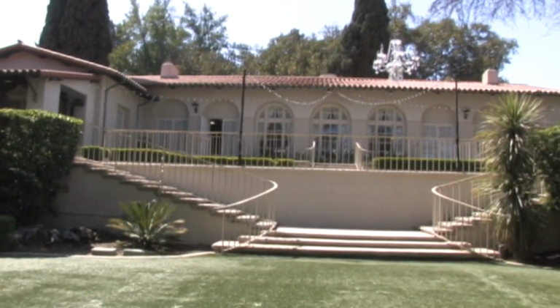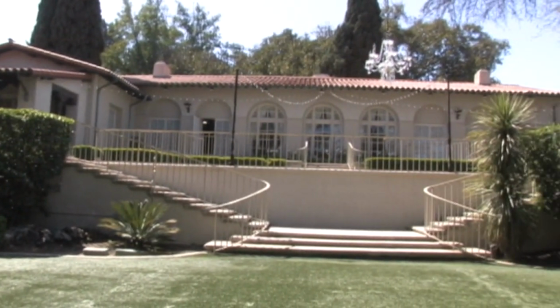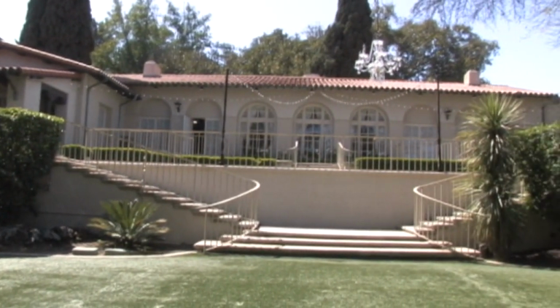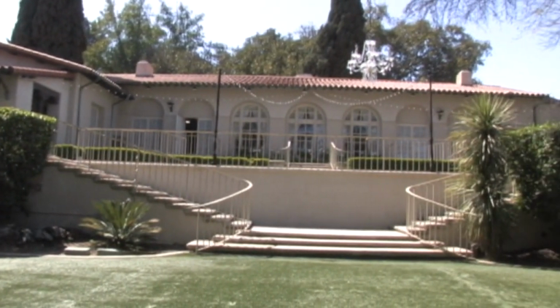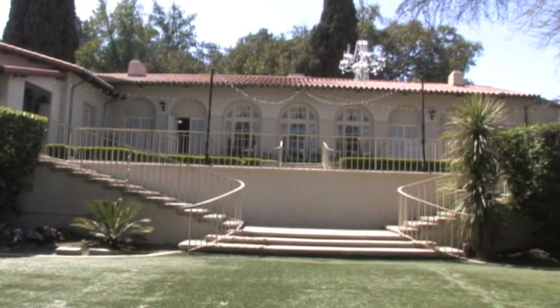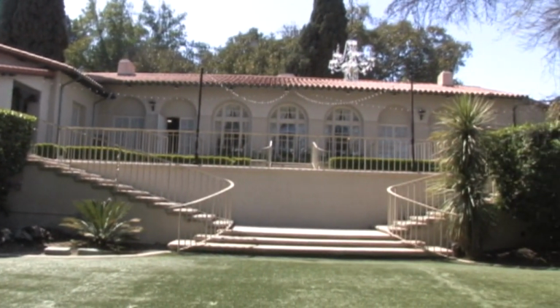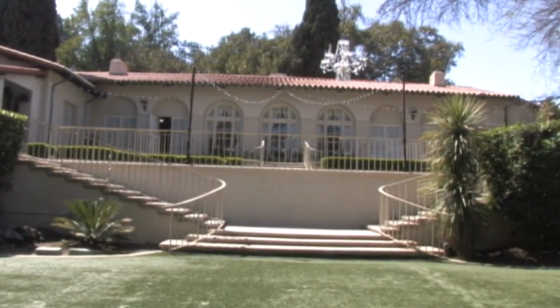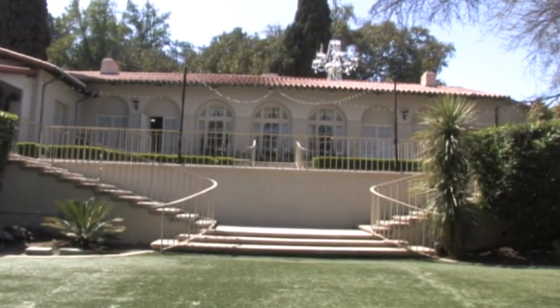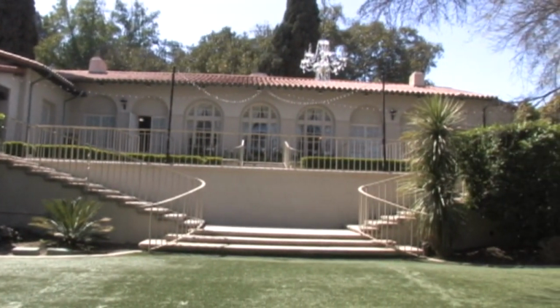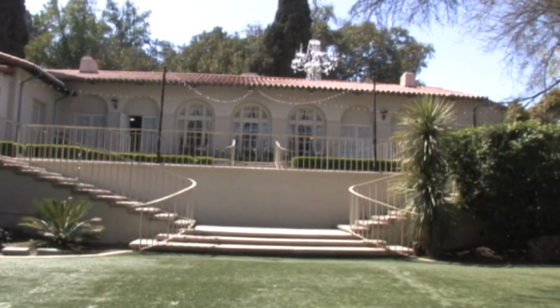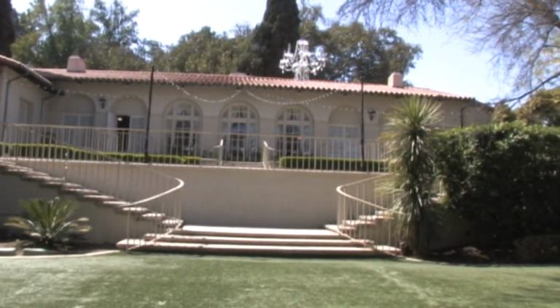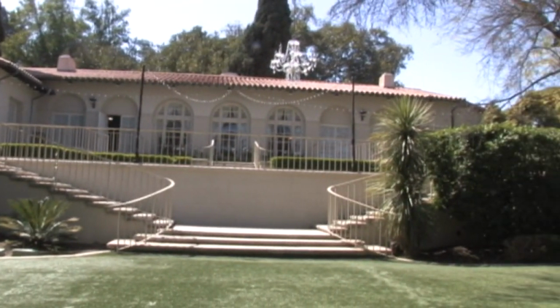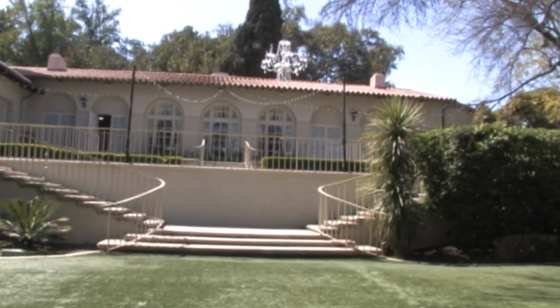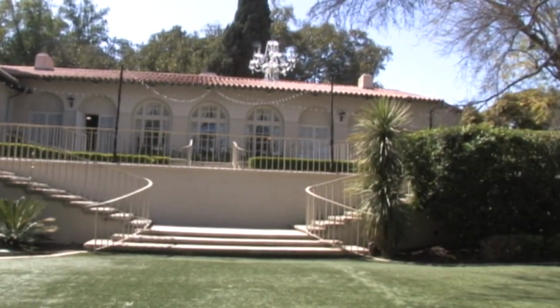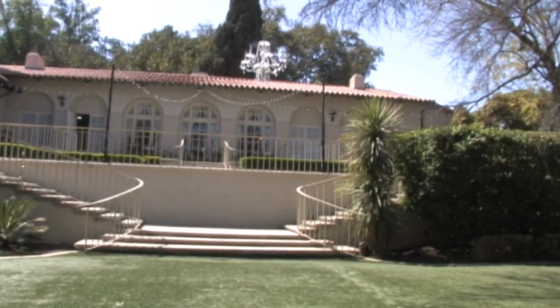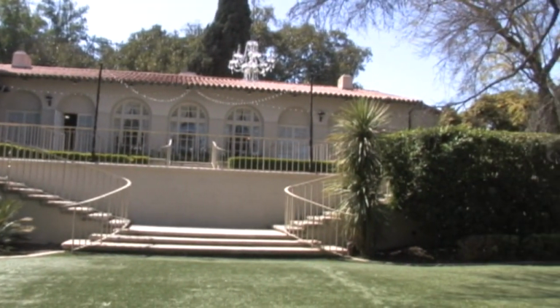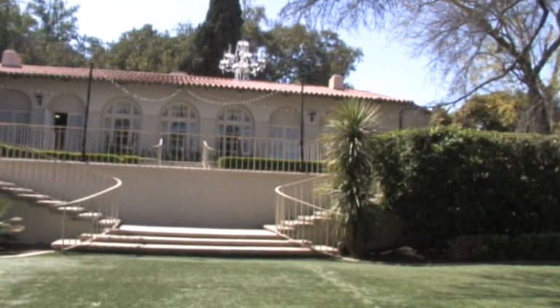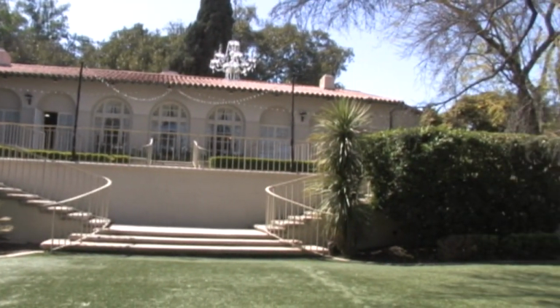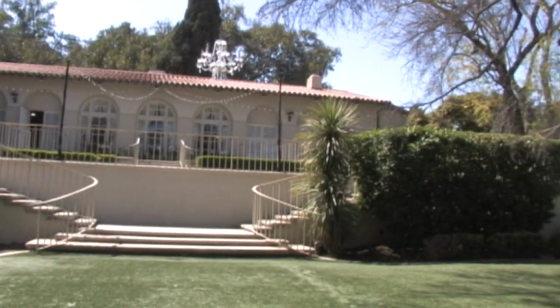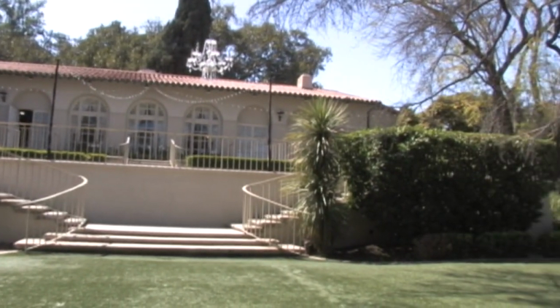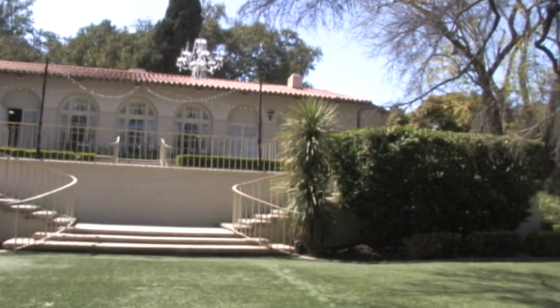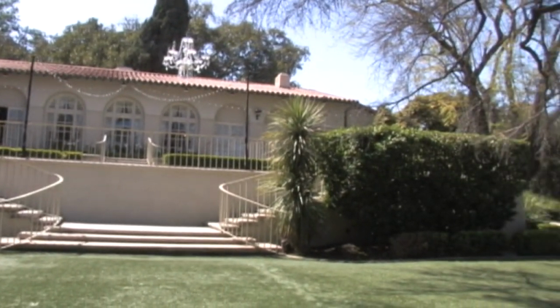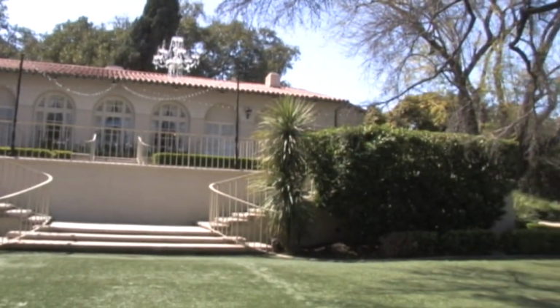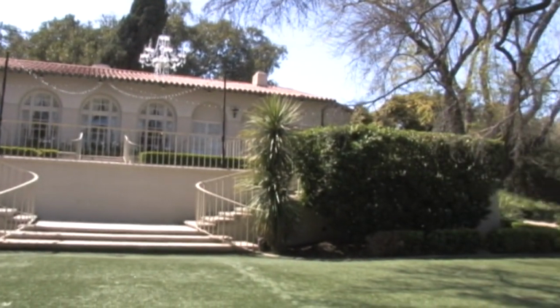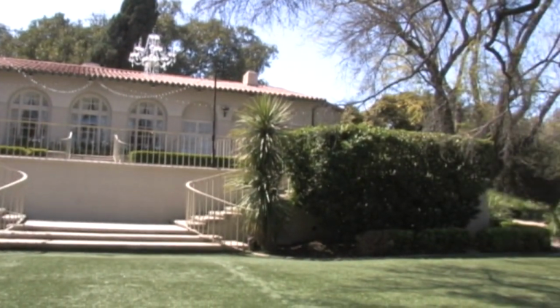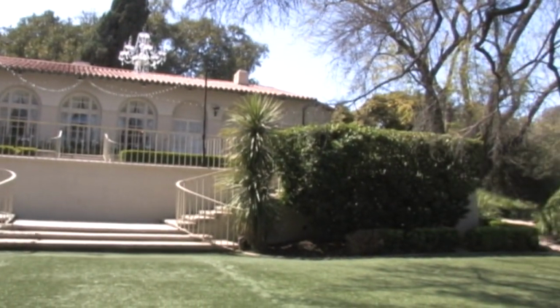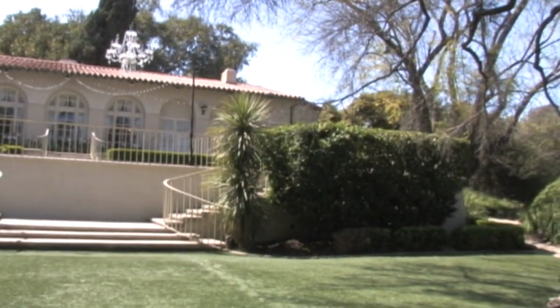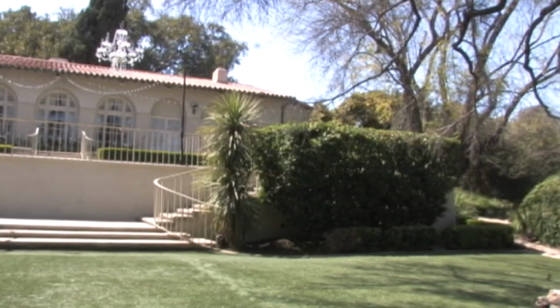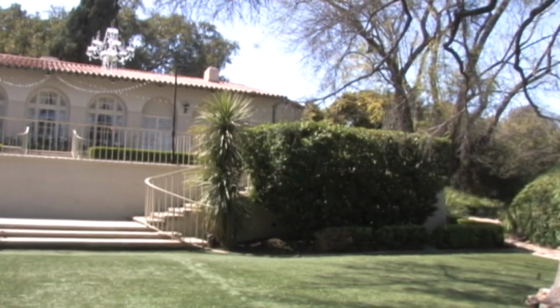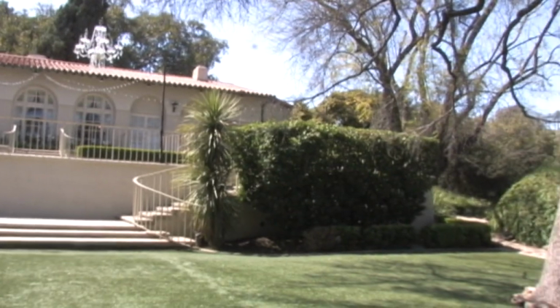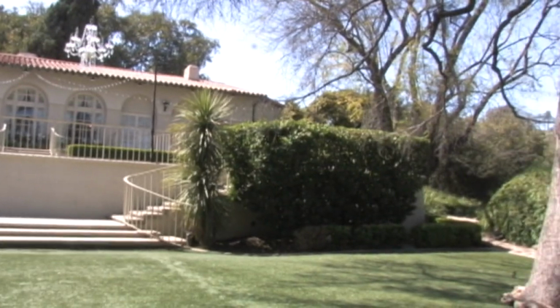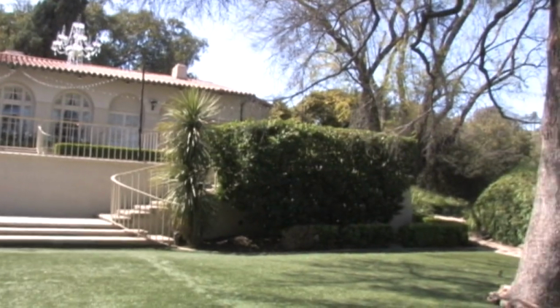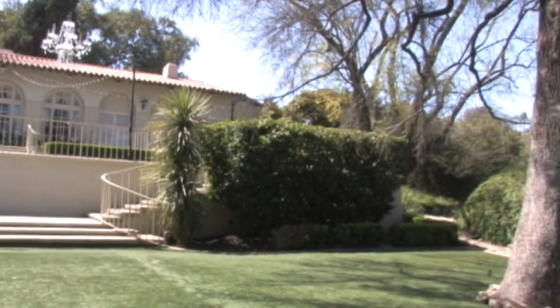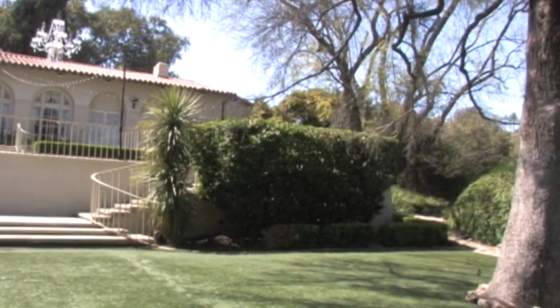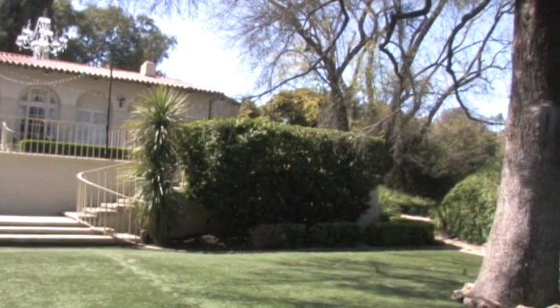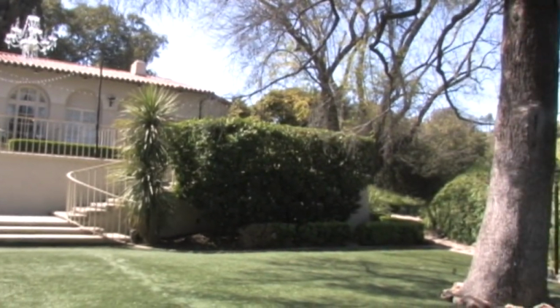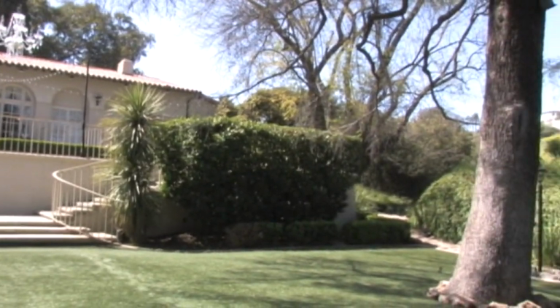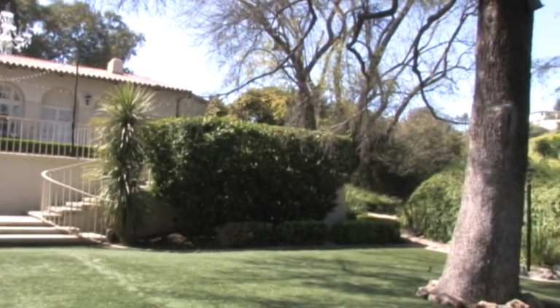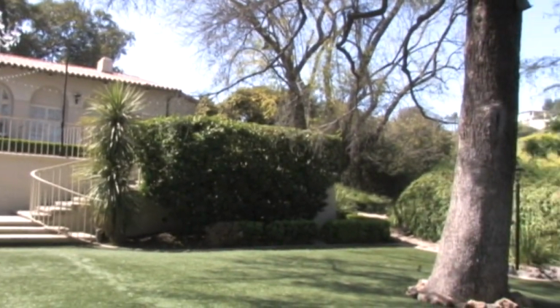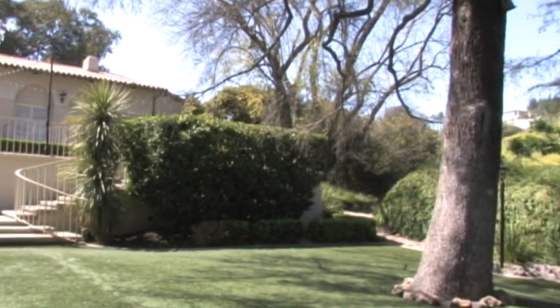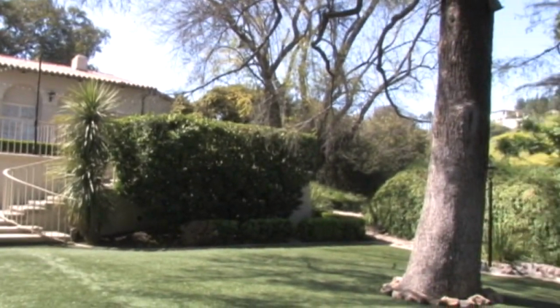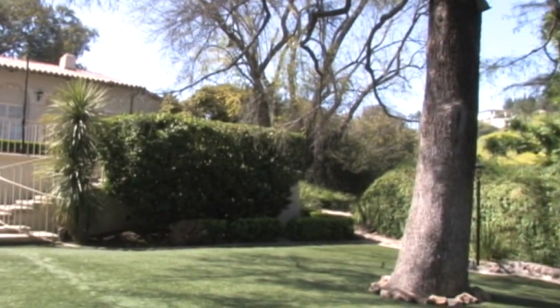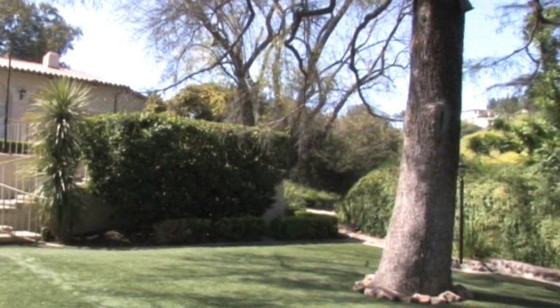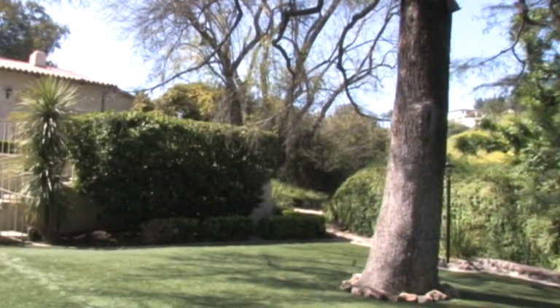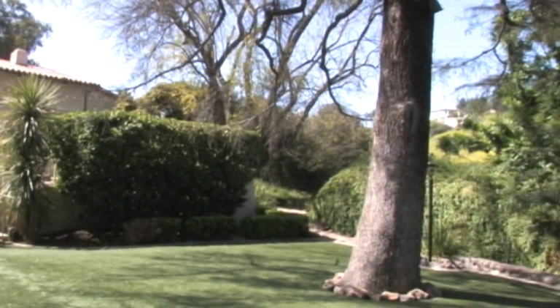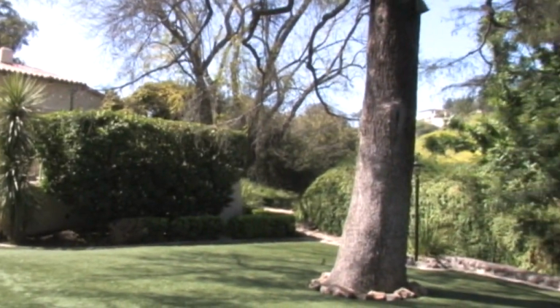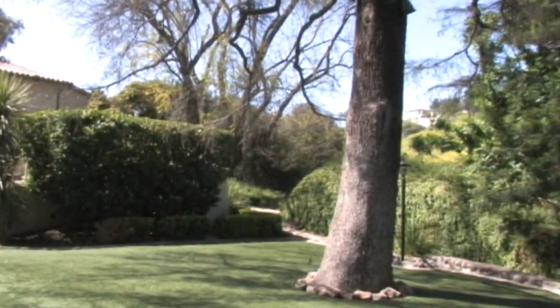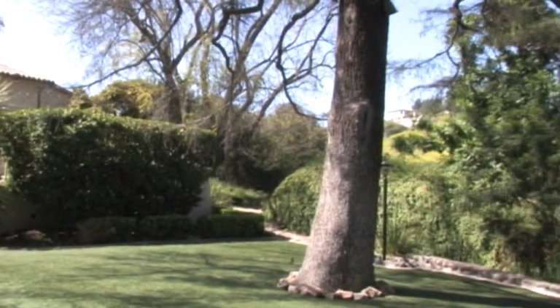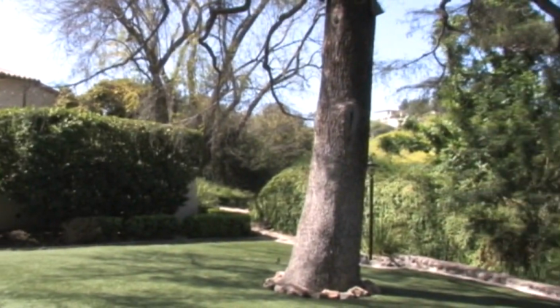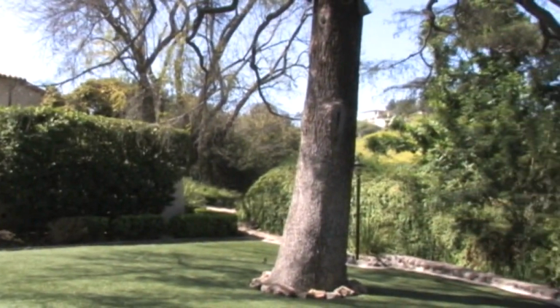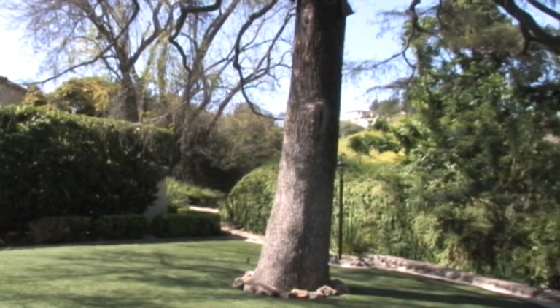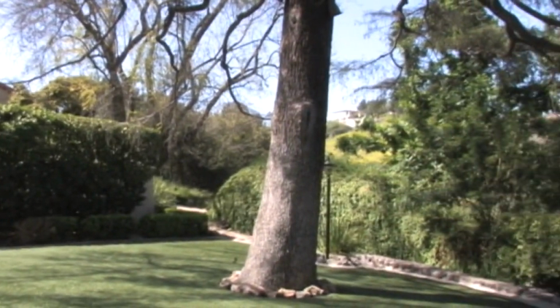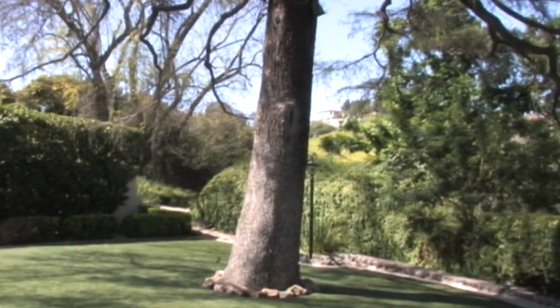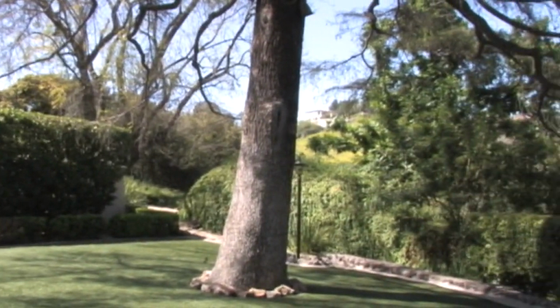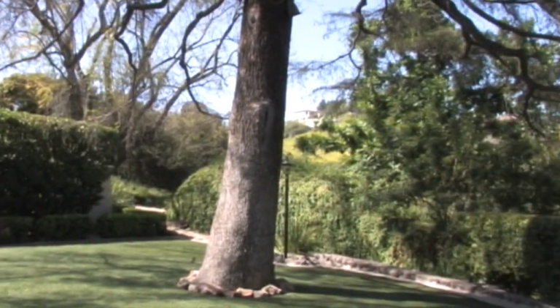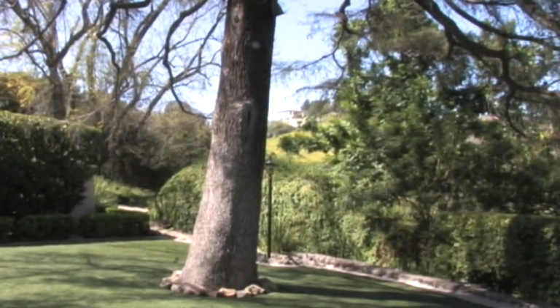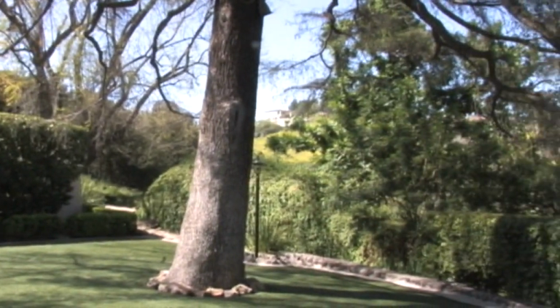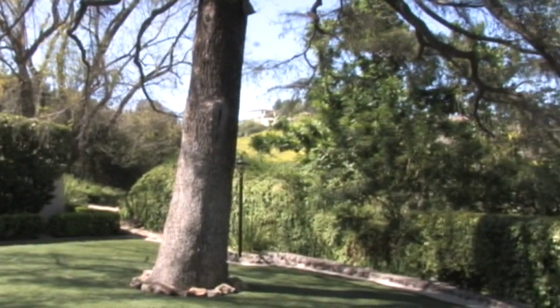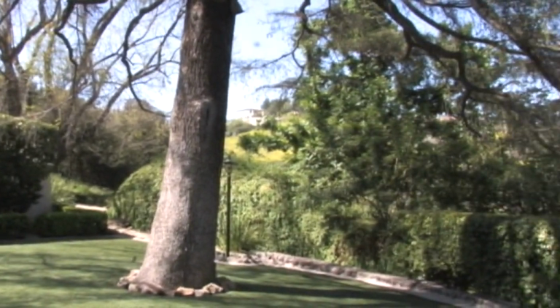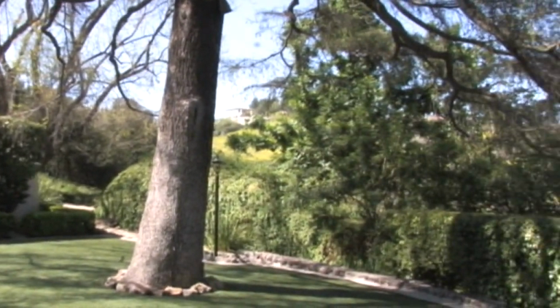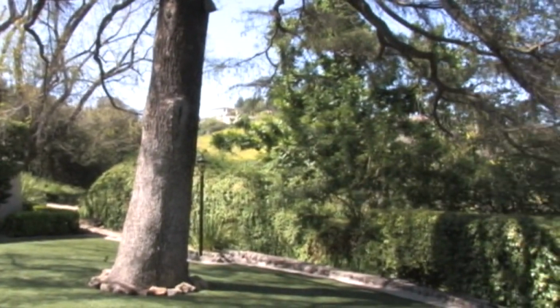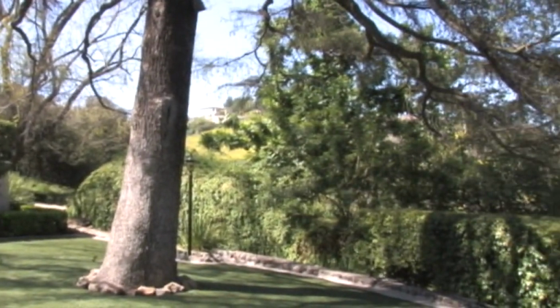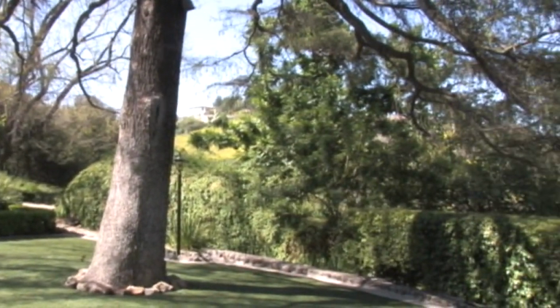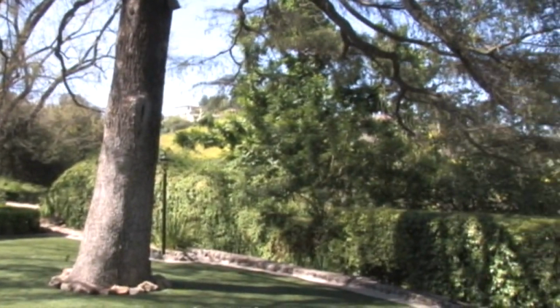The house is open to the public for tours every first Sunday of the month and is also available for private events.